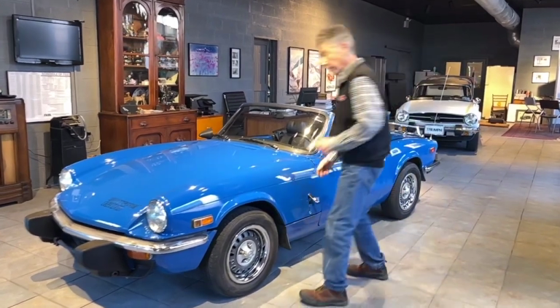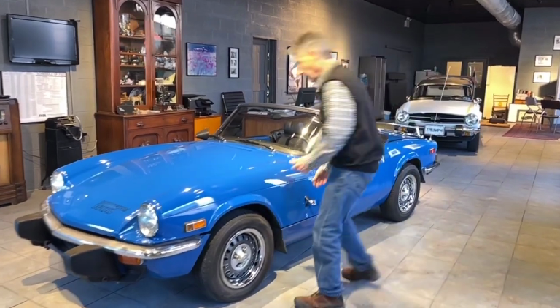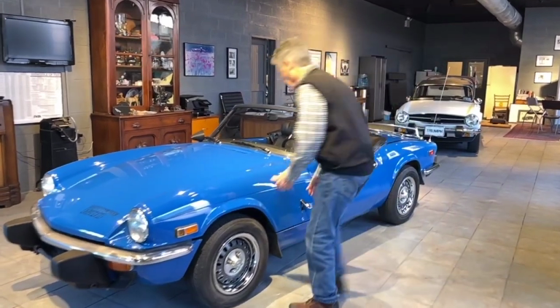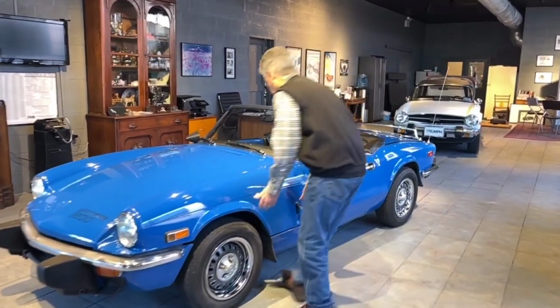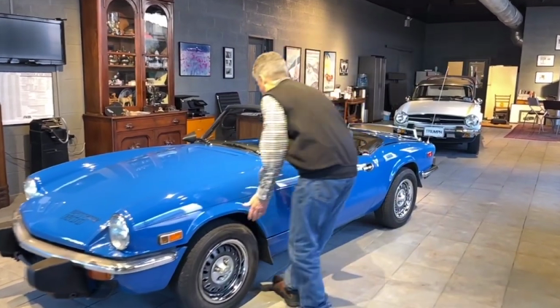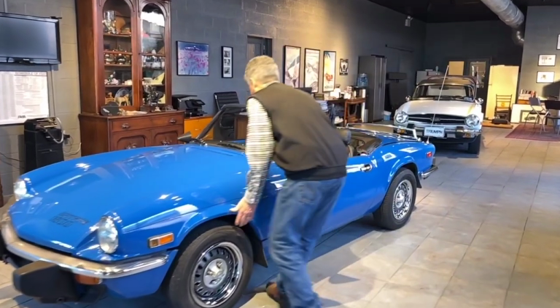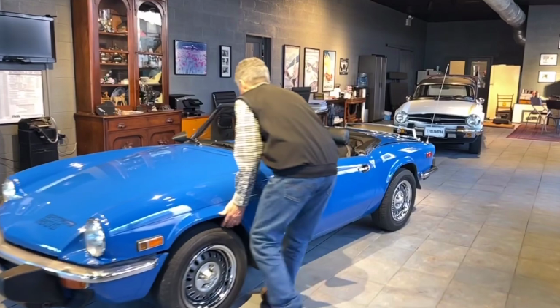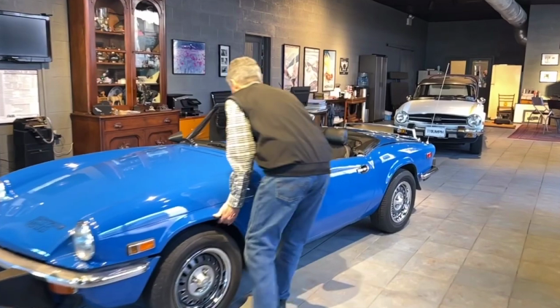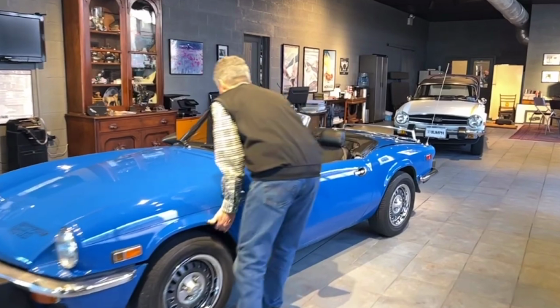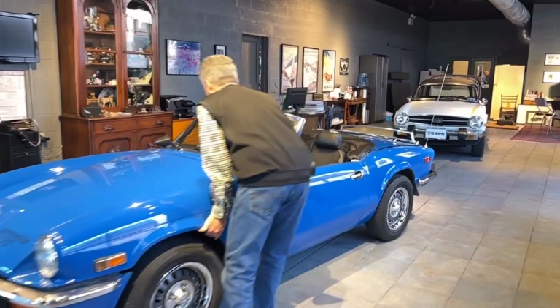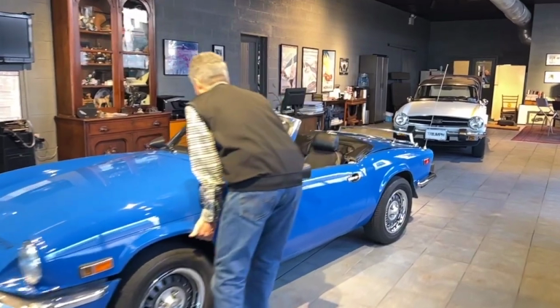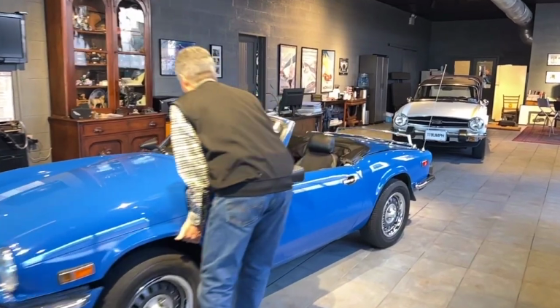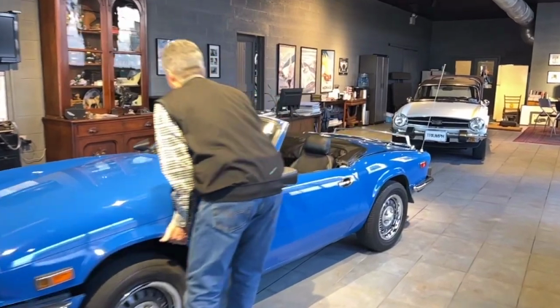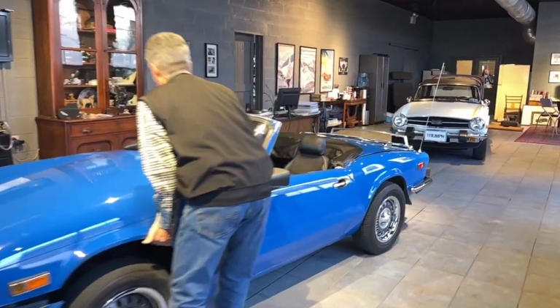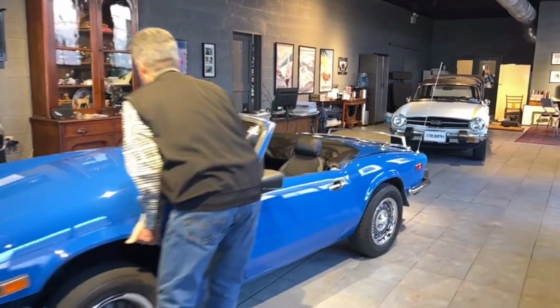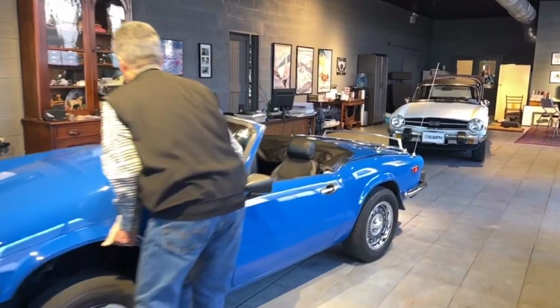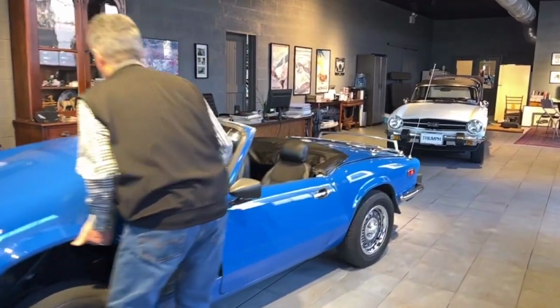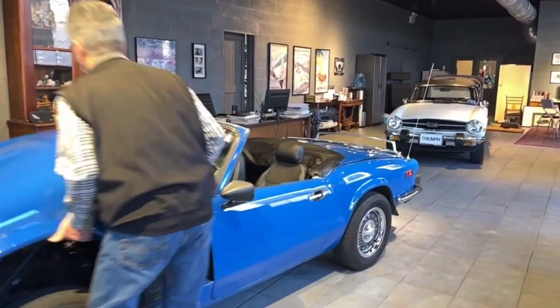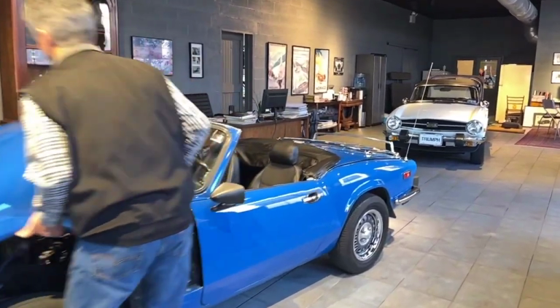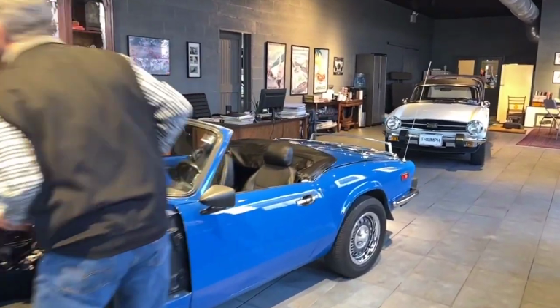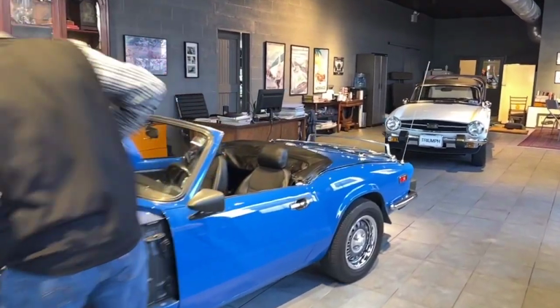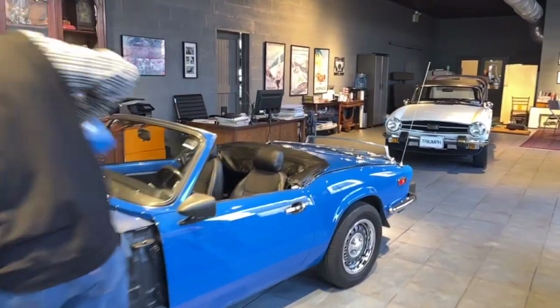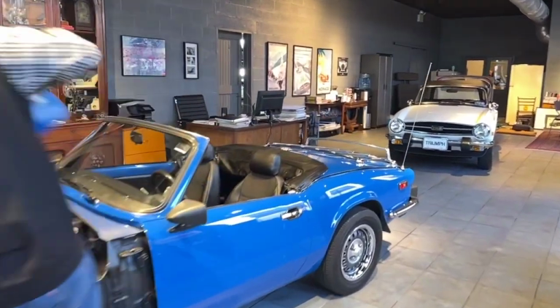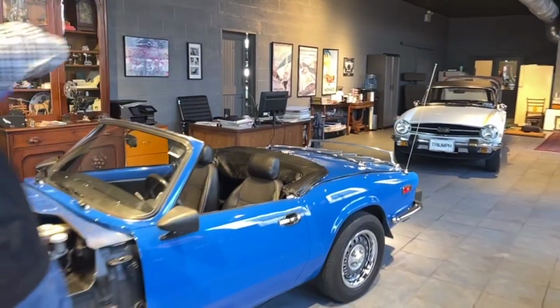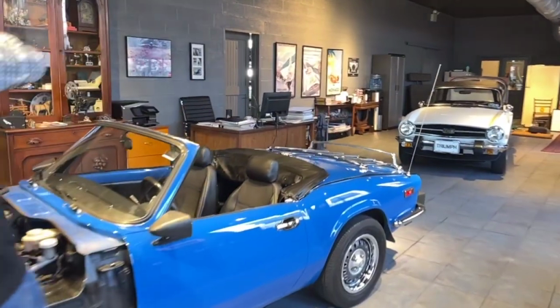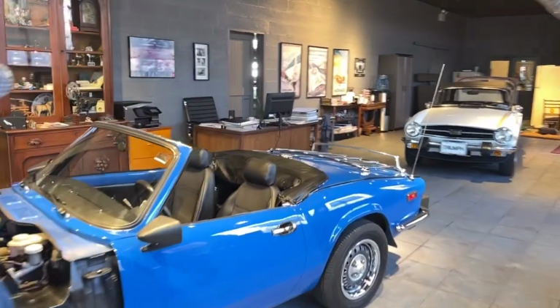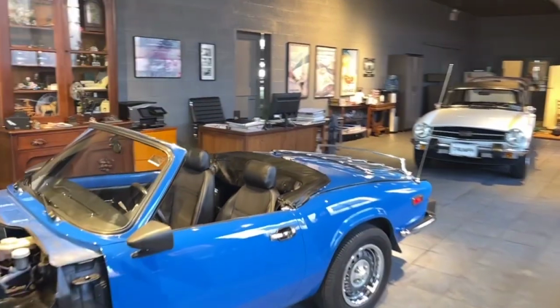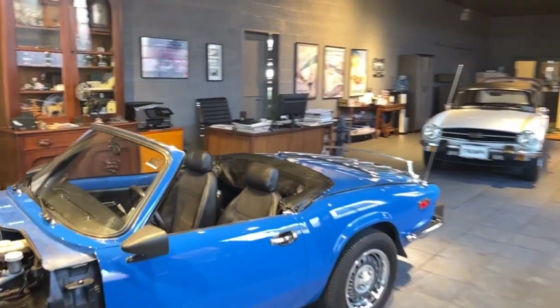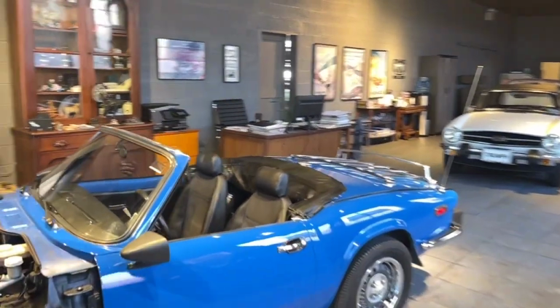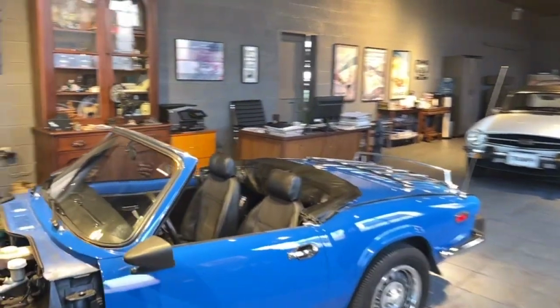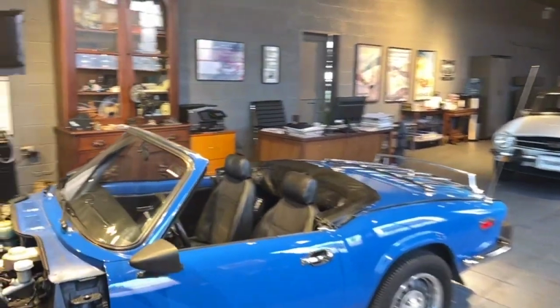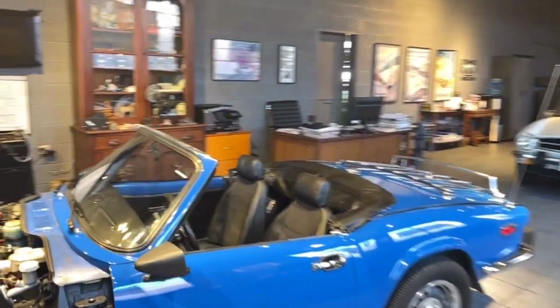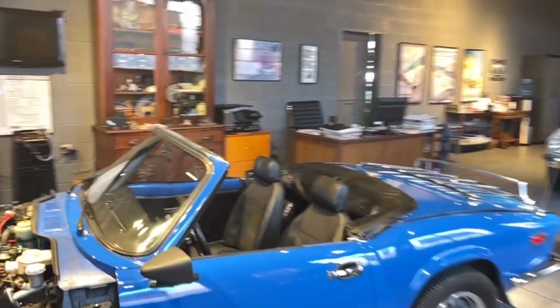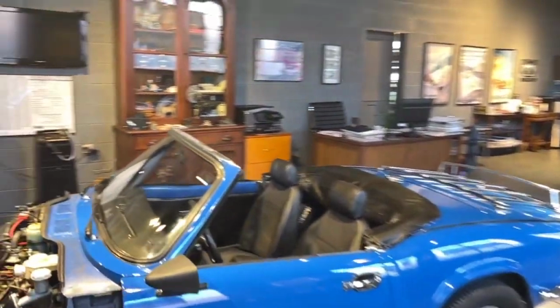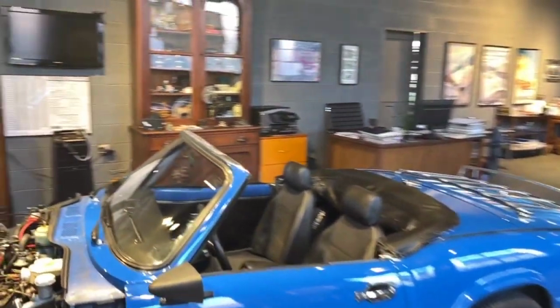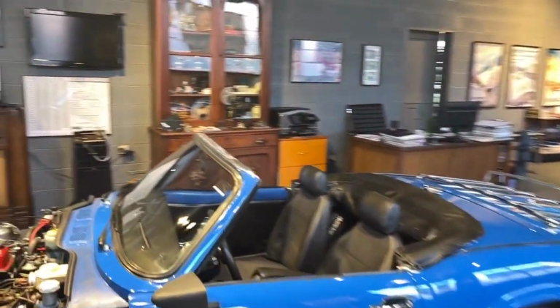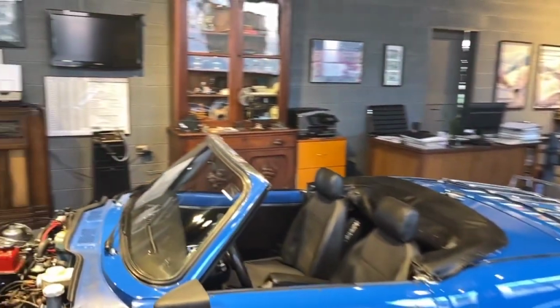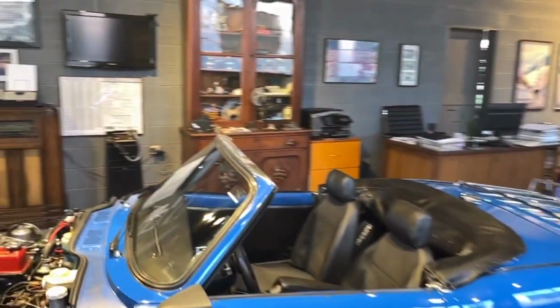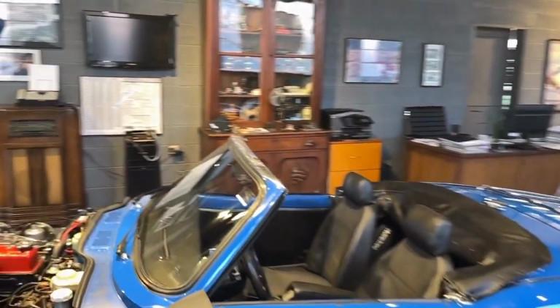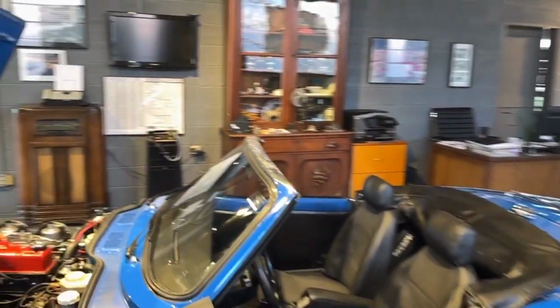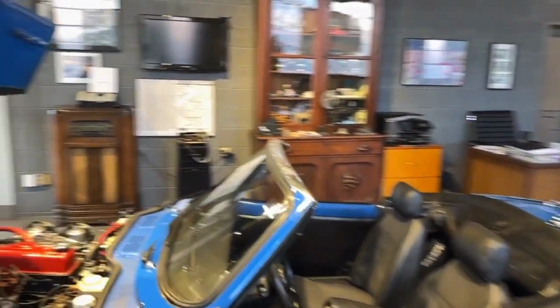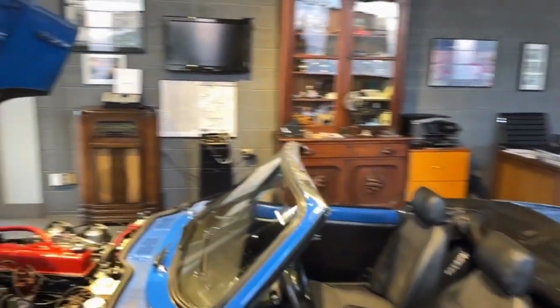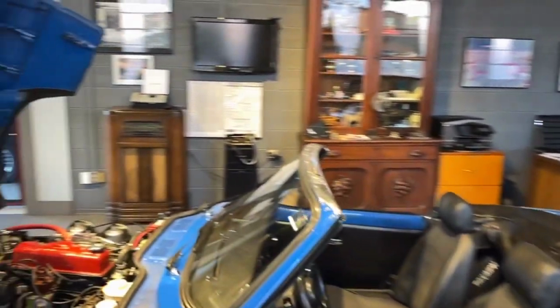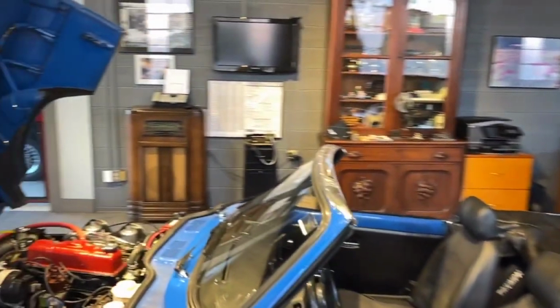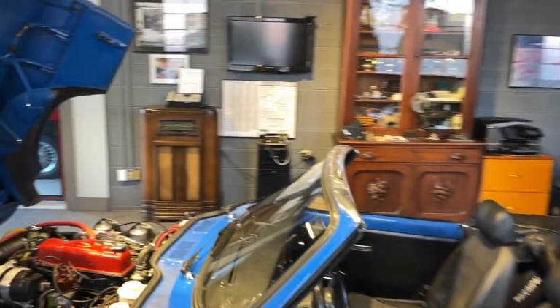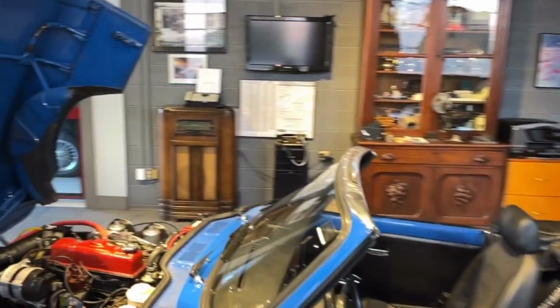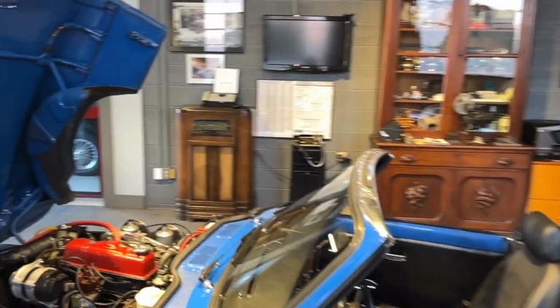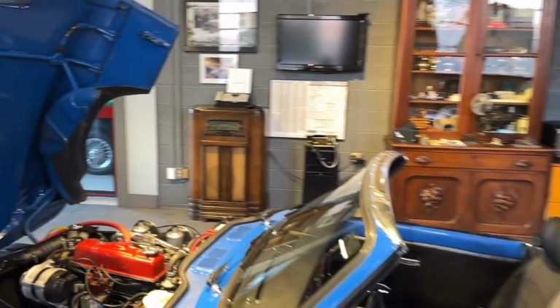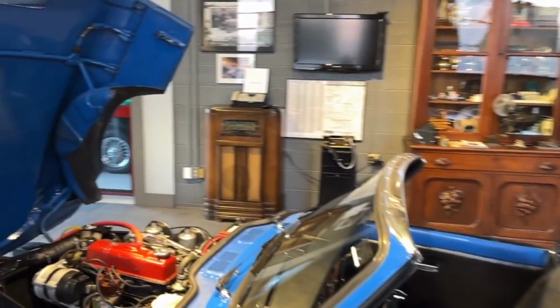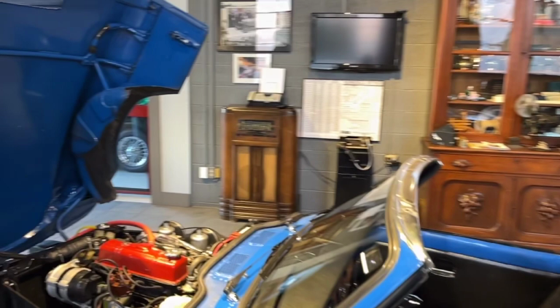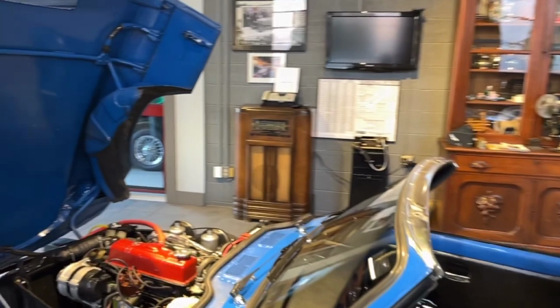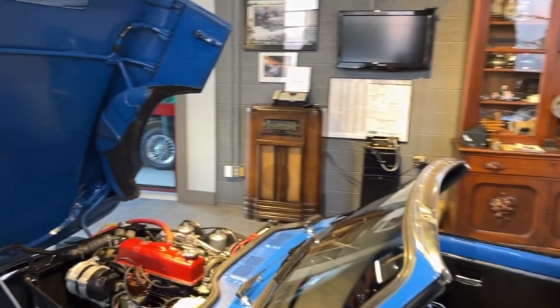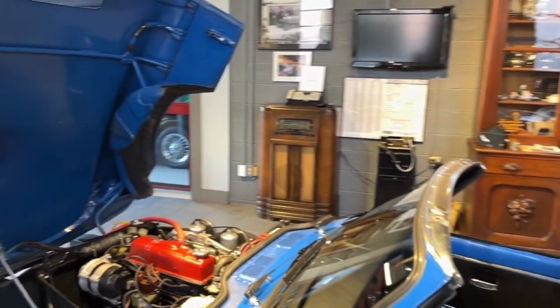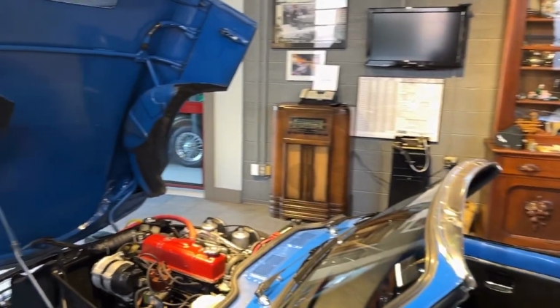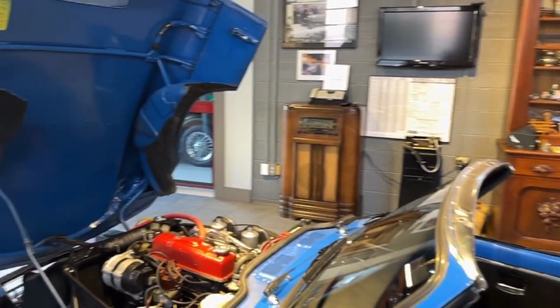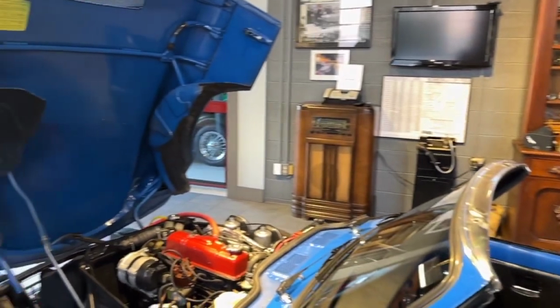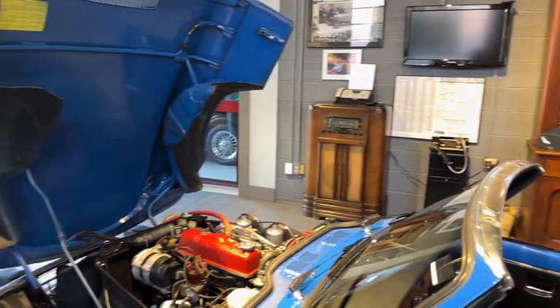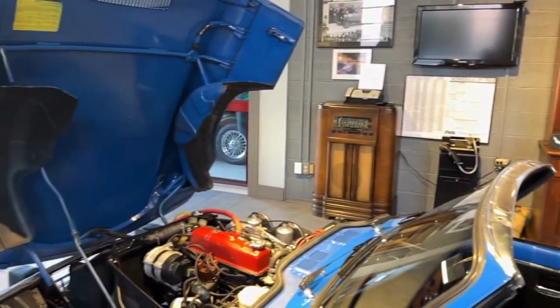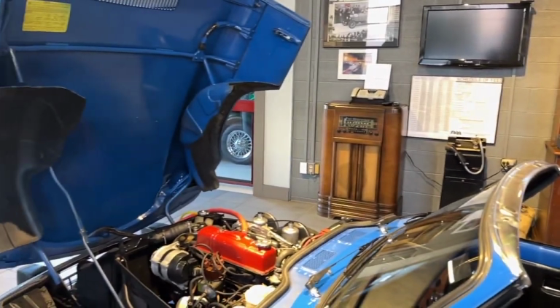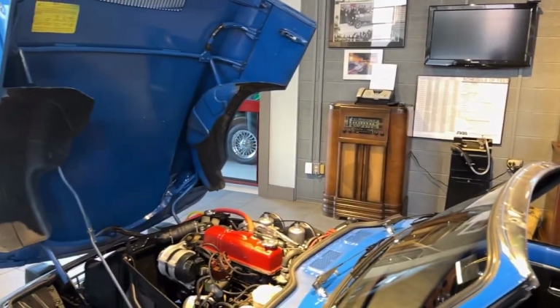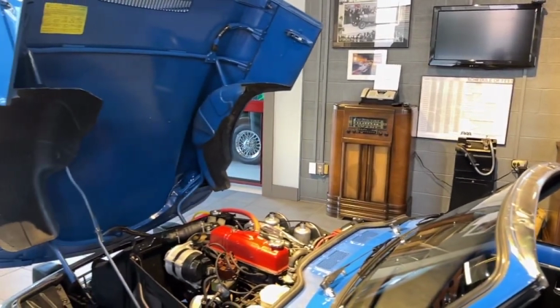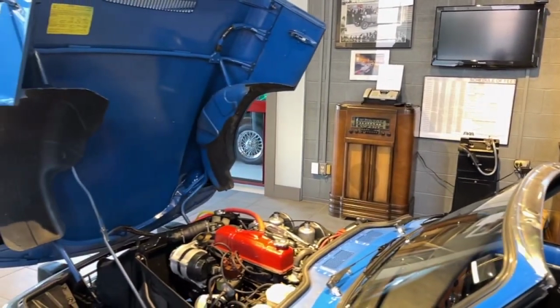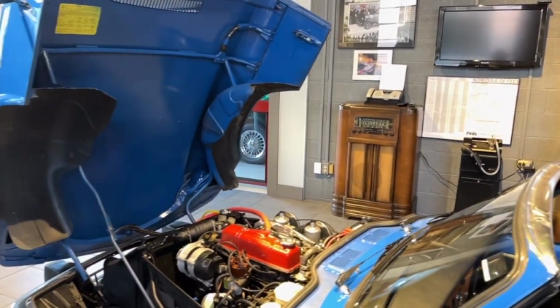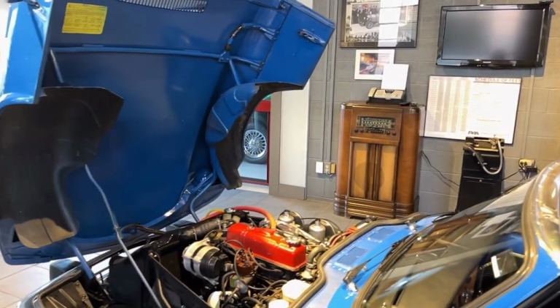Come on over and let me show you the motor. These cars, when they're prepped, are really fun to drive. They're like little go-karts.